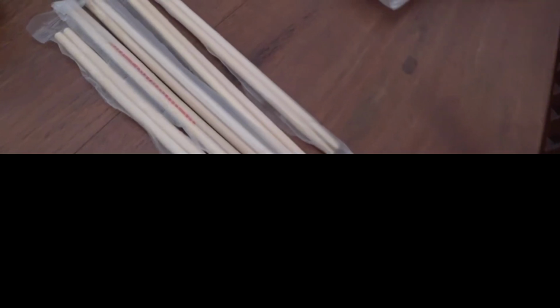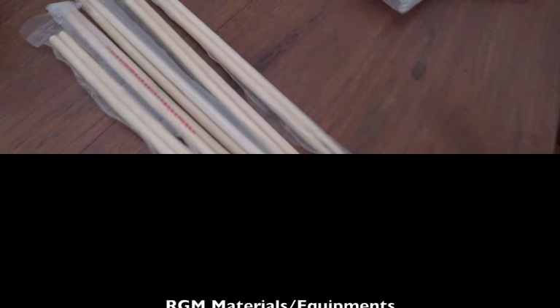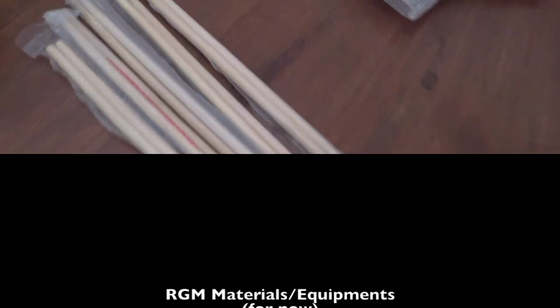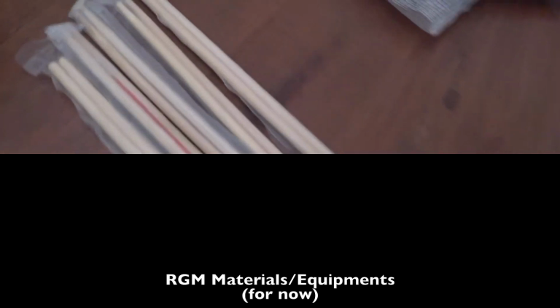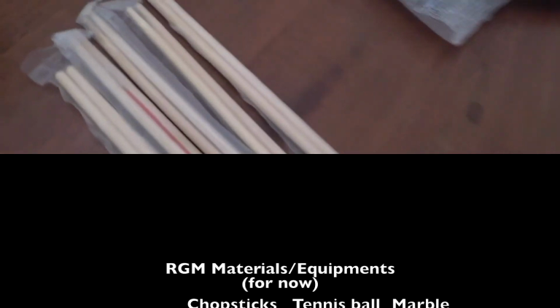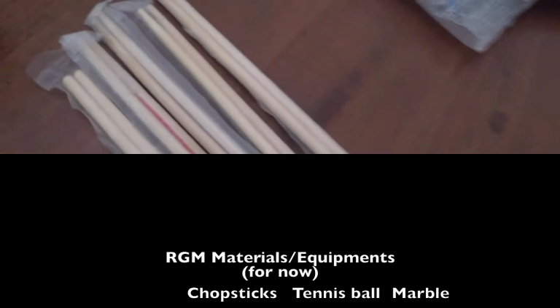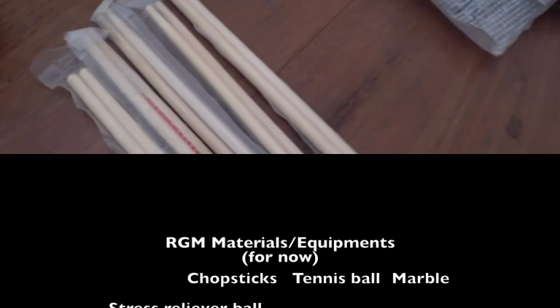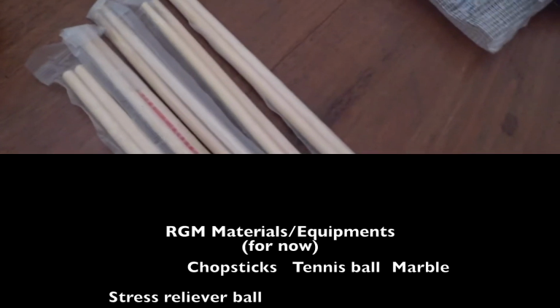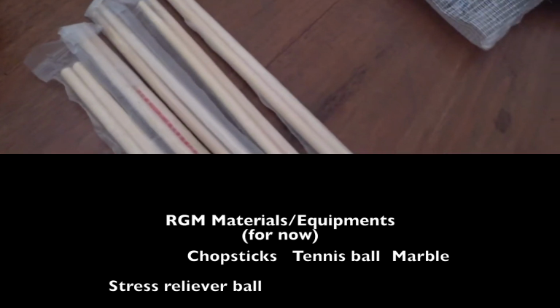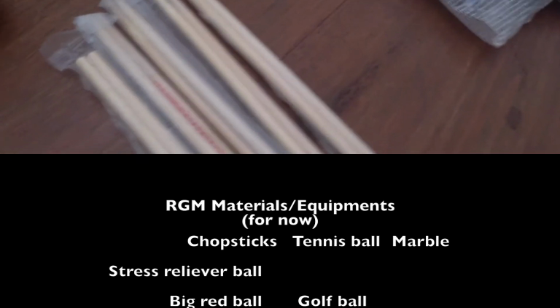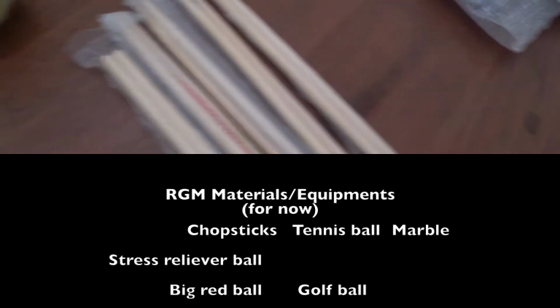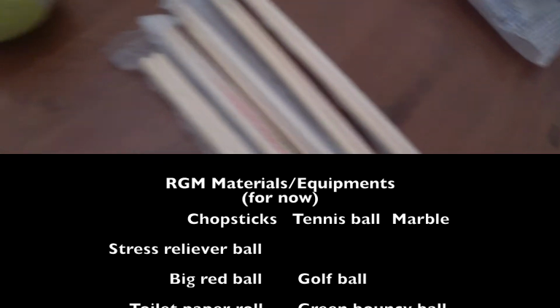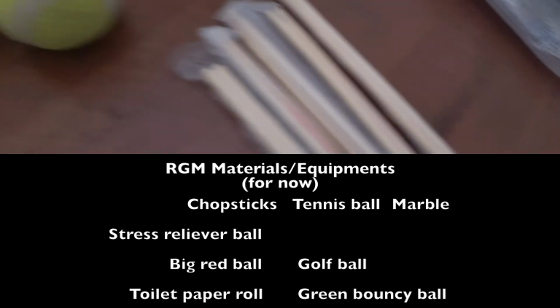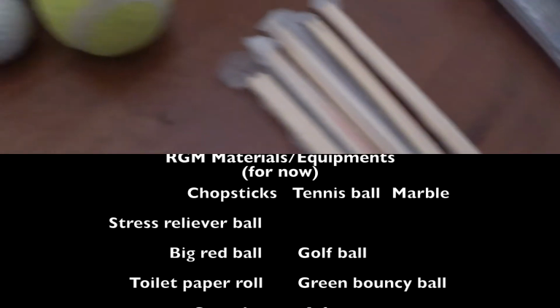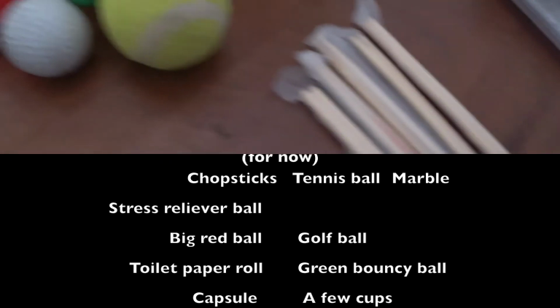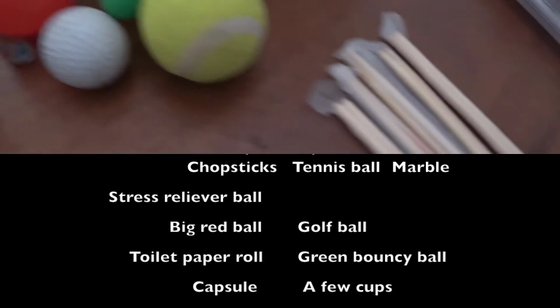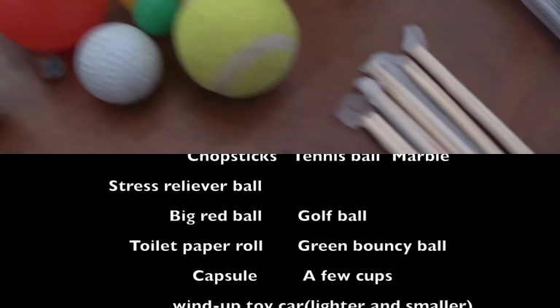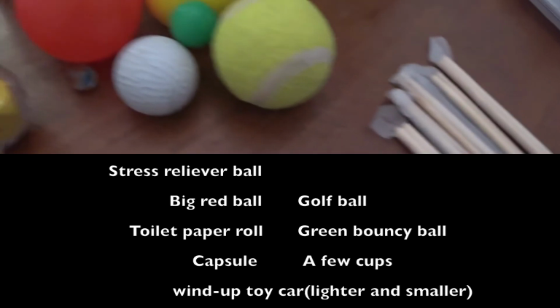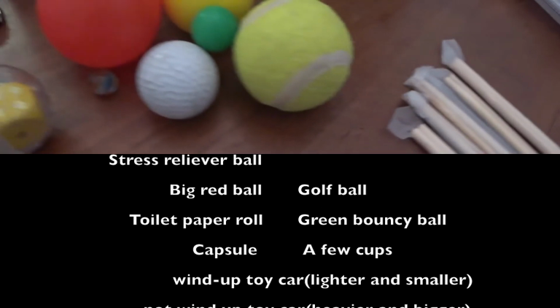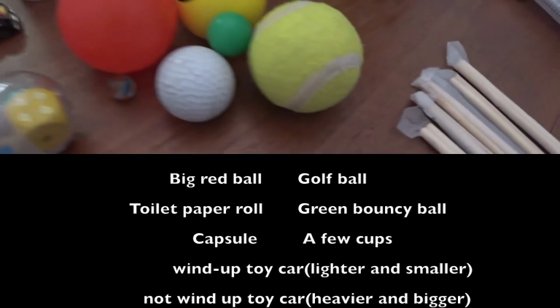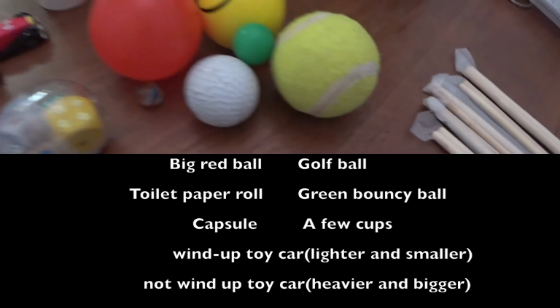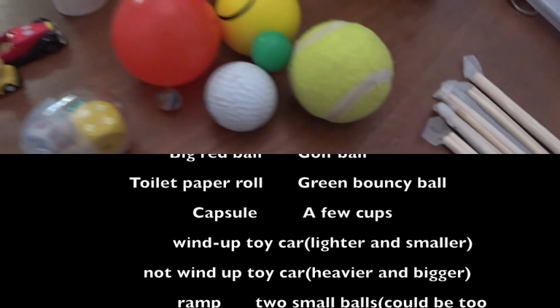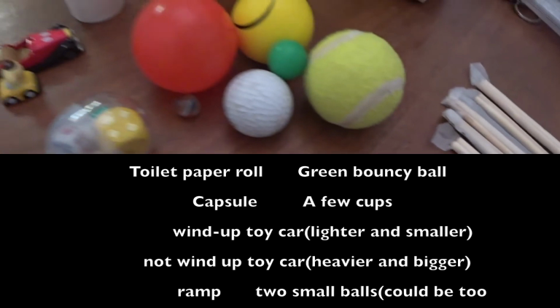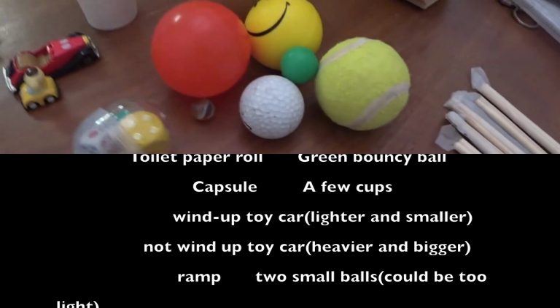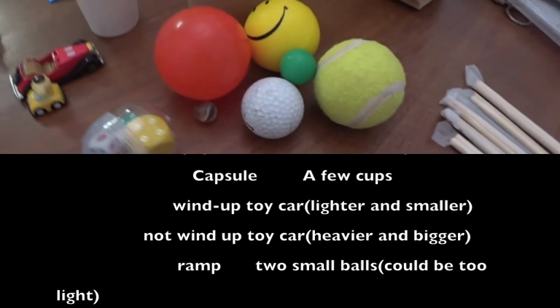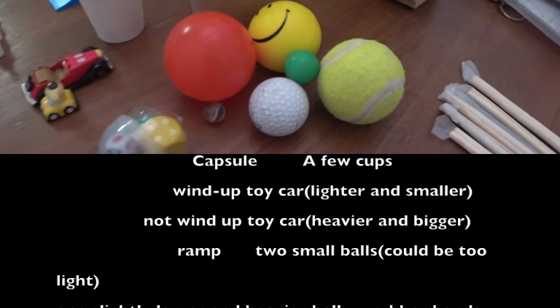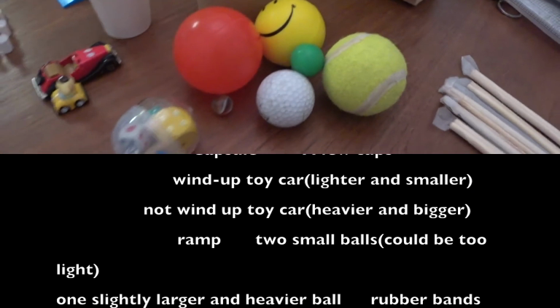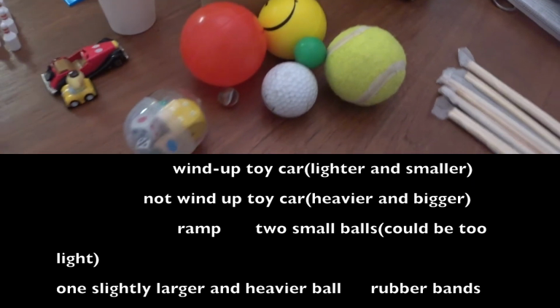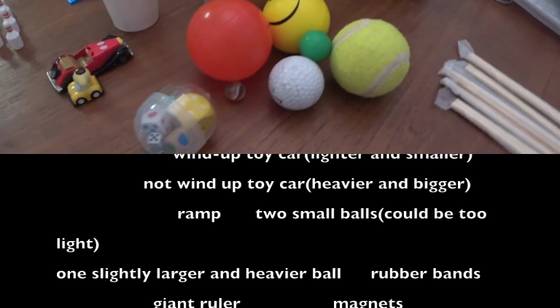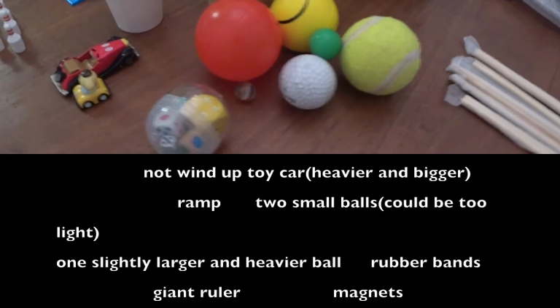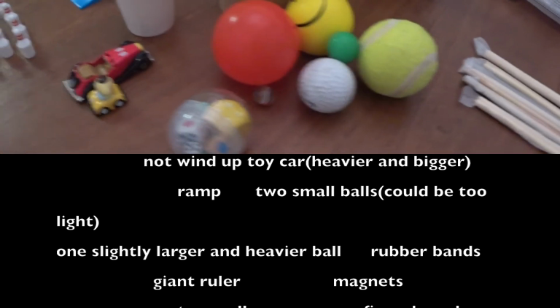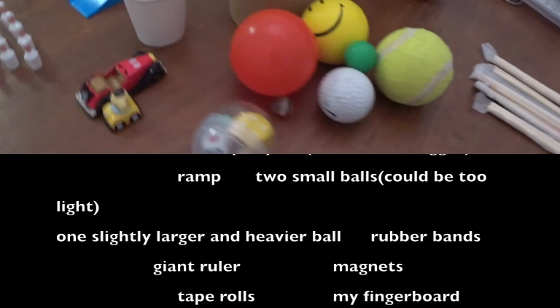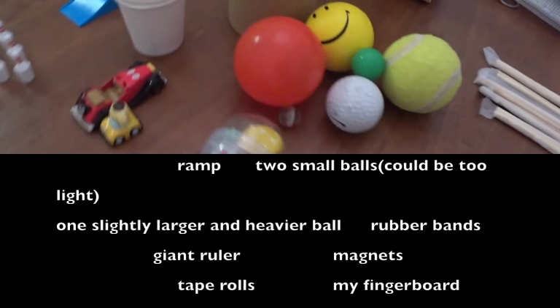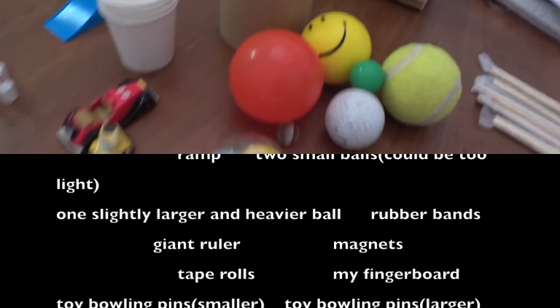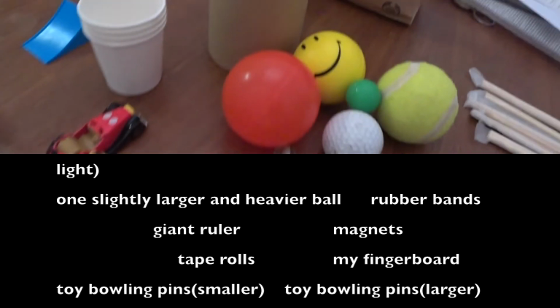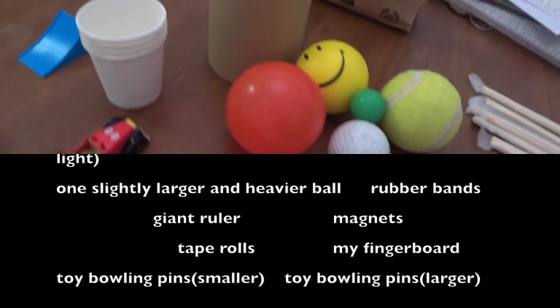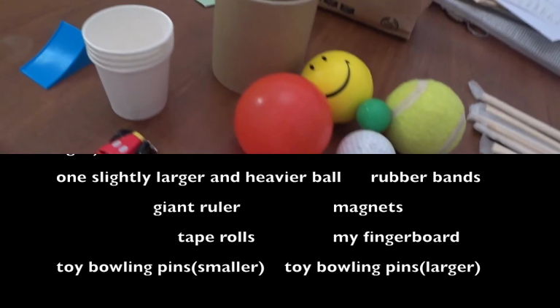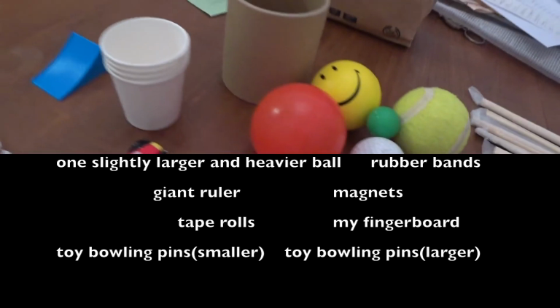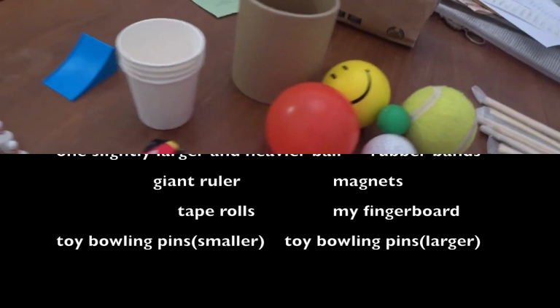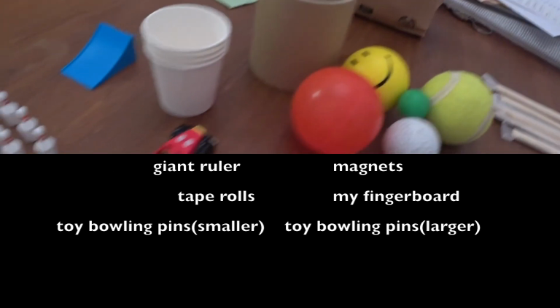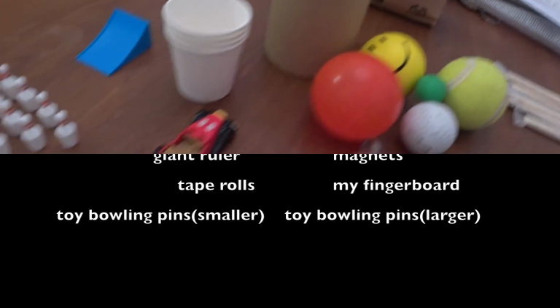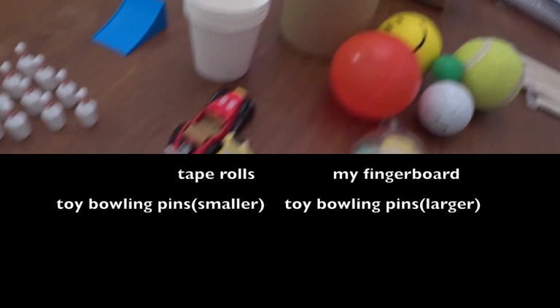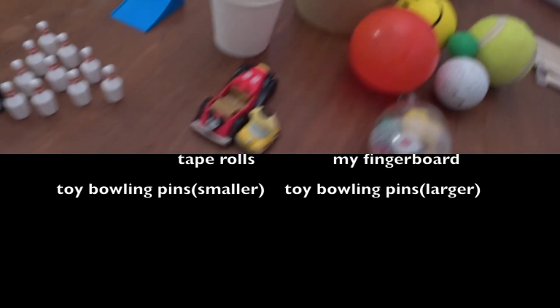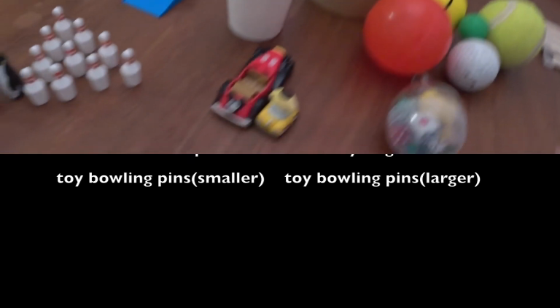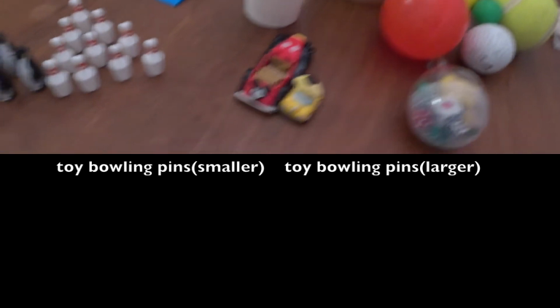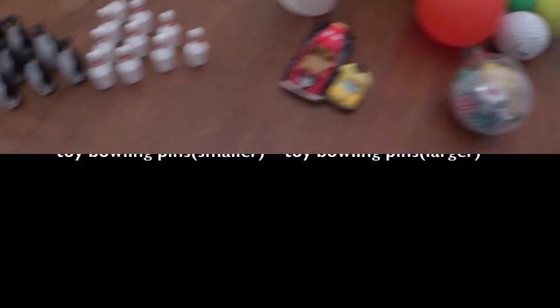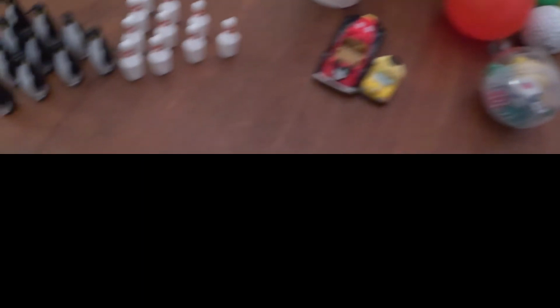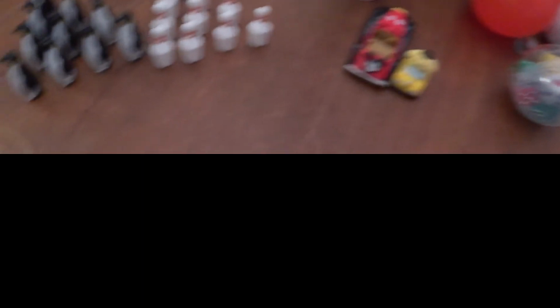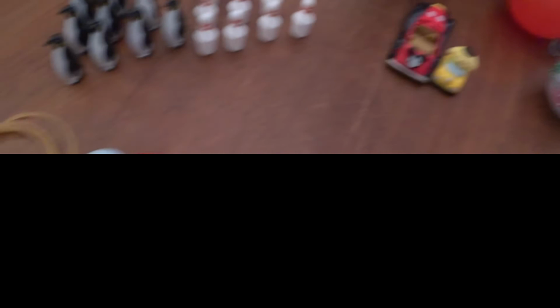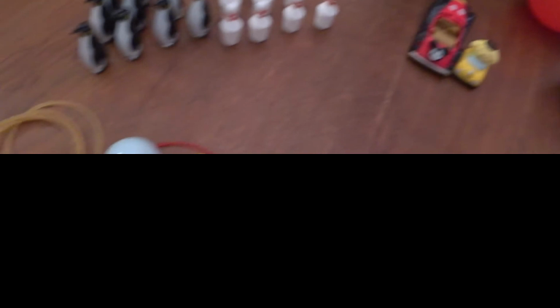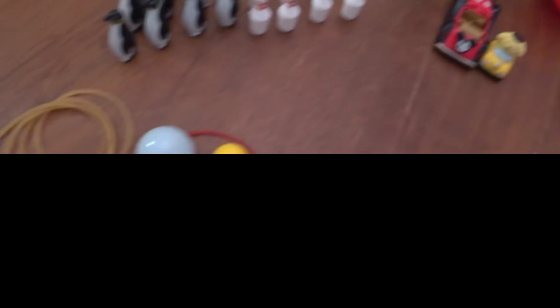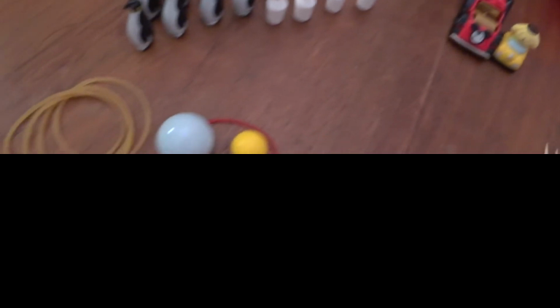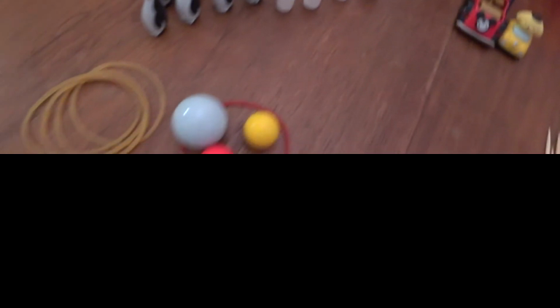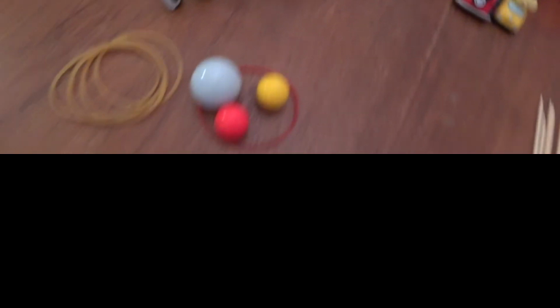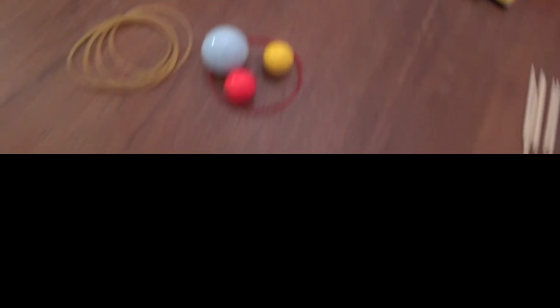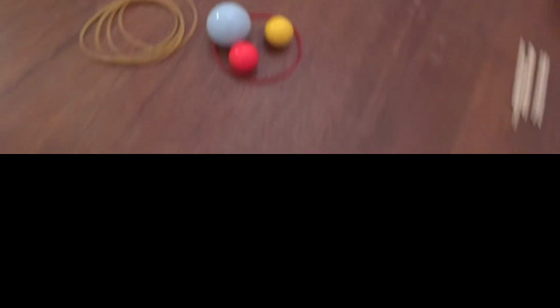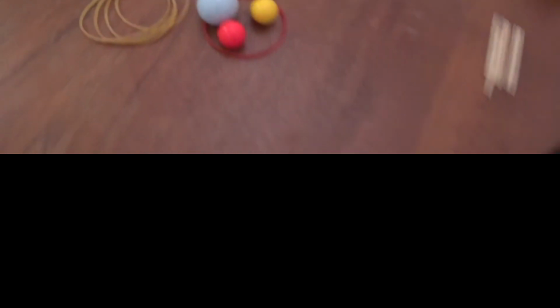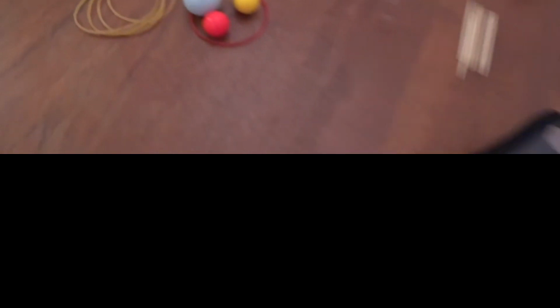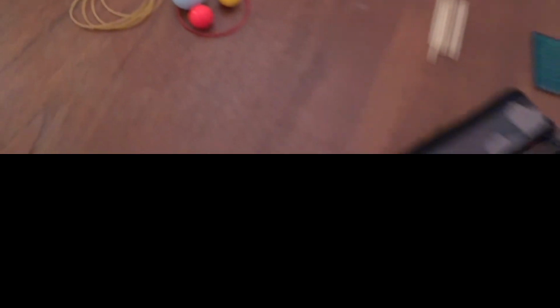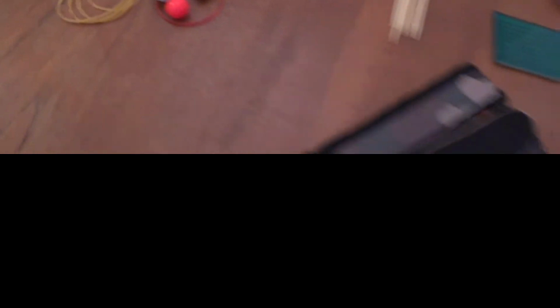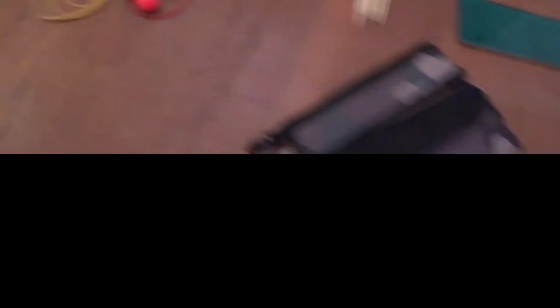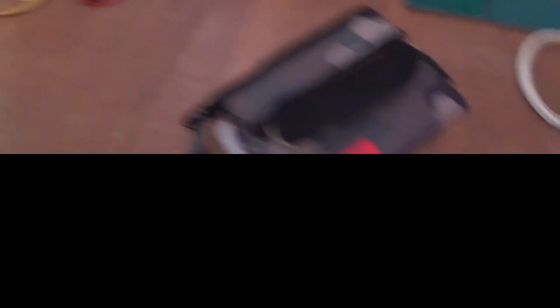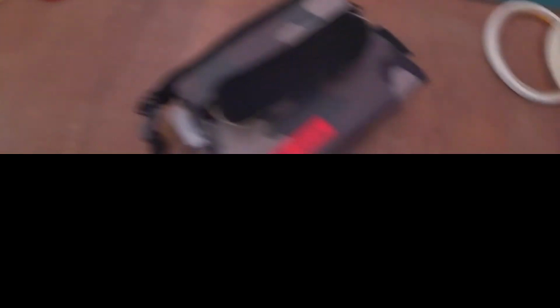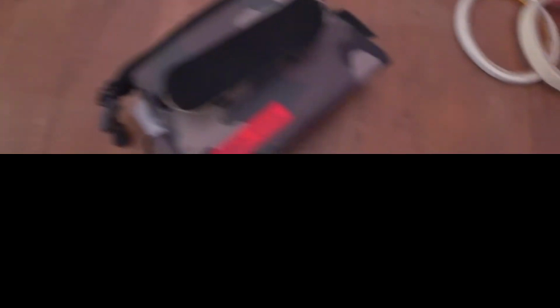These are the materials and equipment for my machine, and I might add or remove some after doing more research.